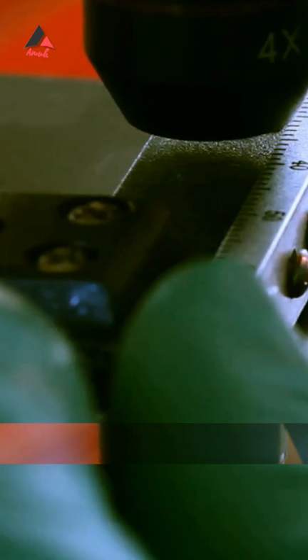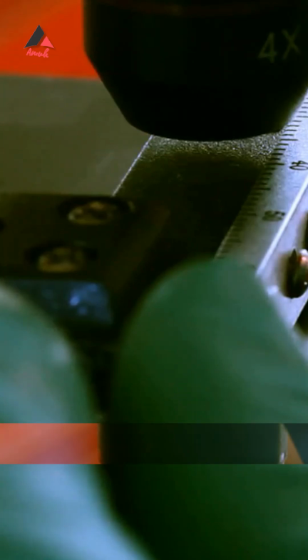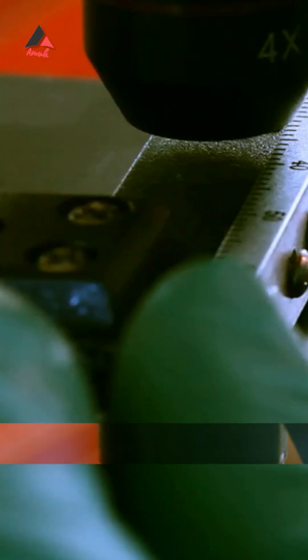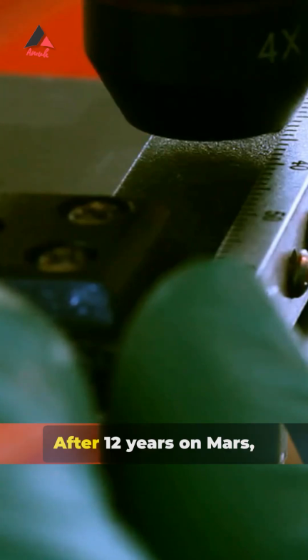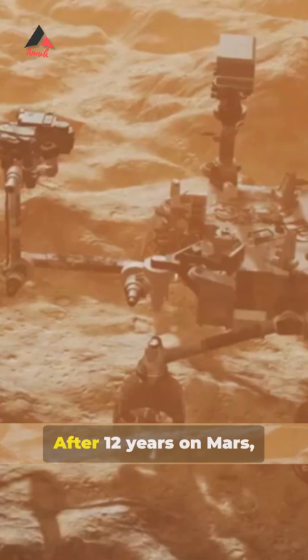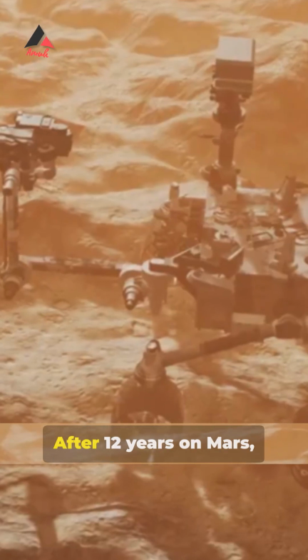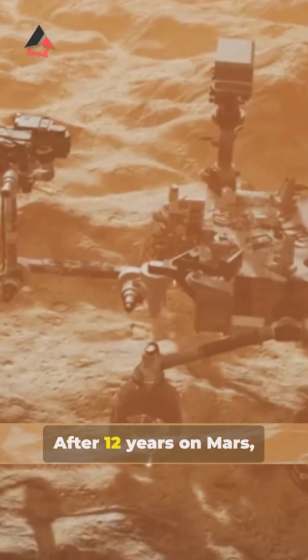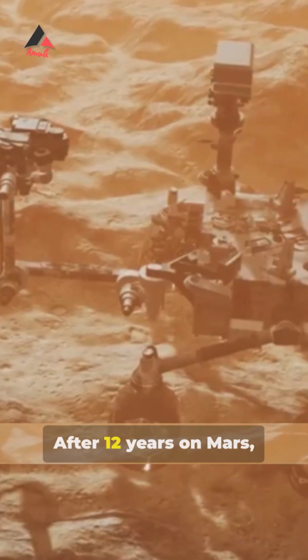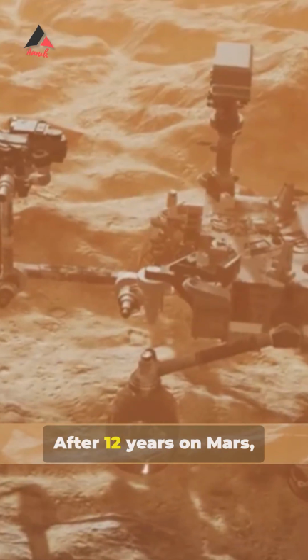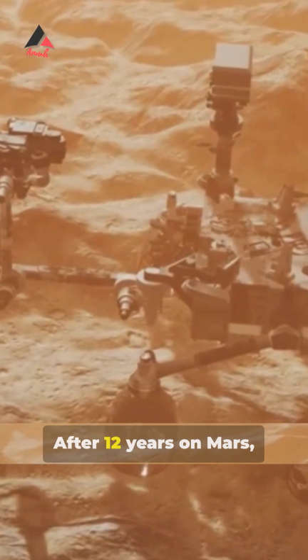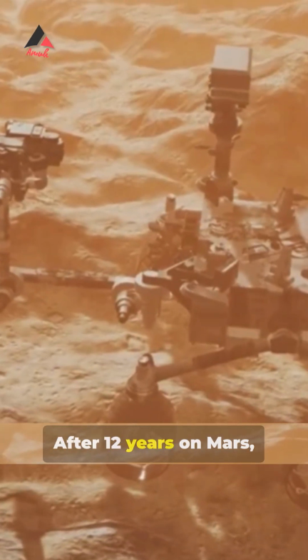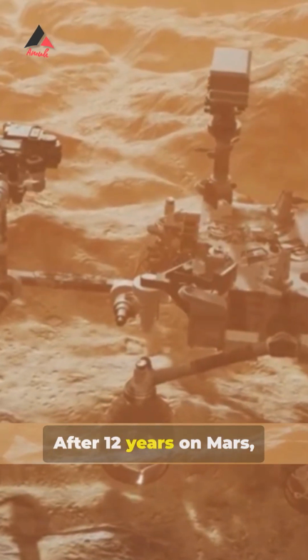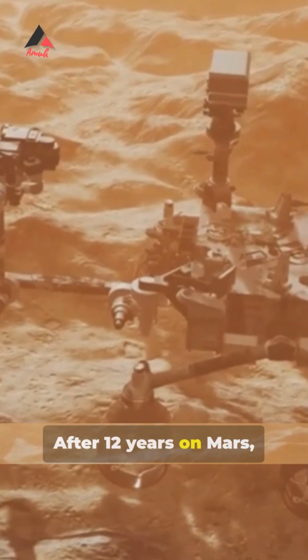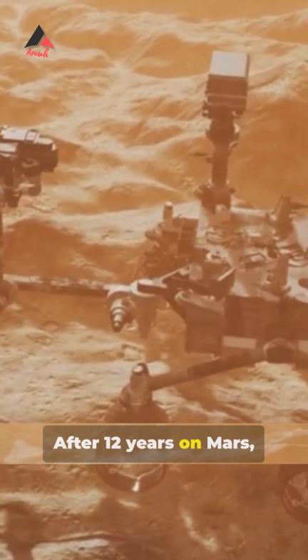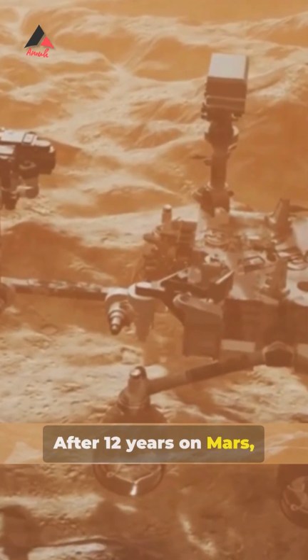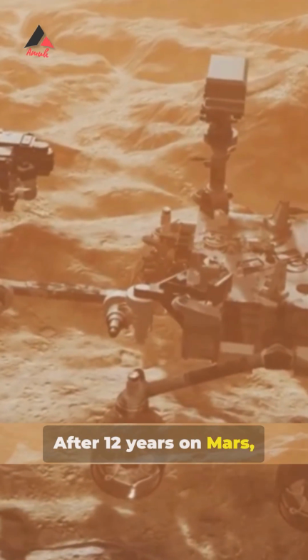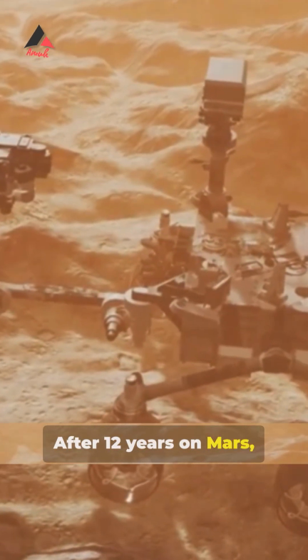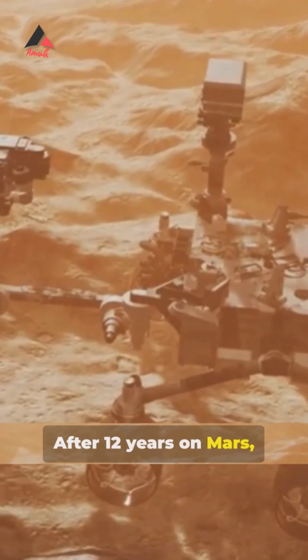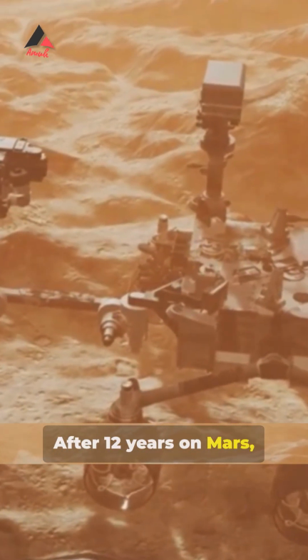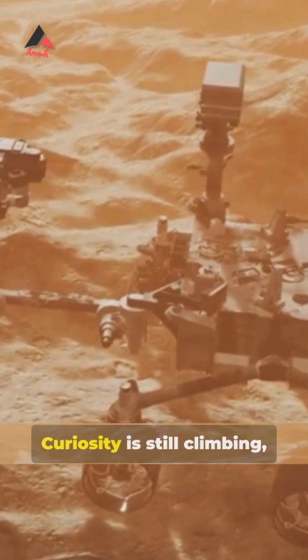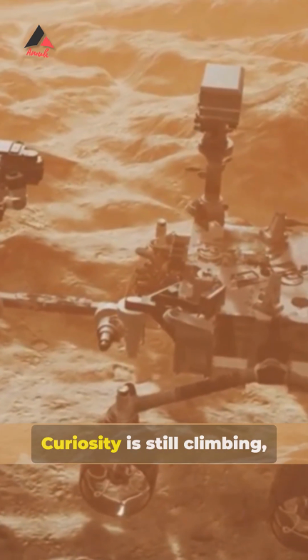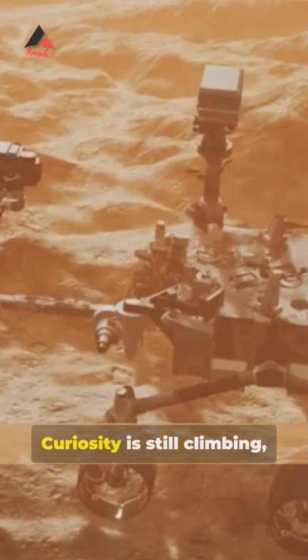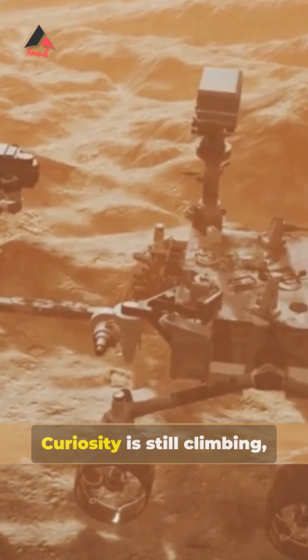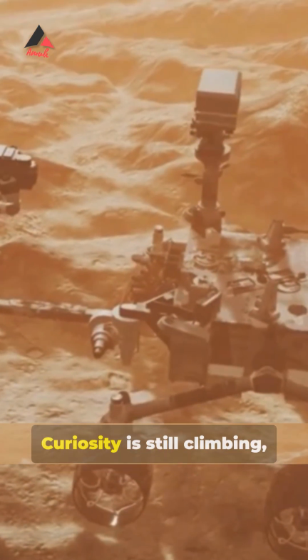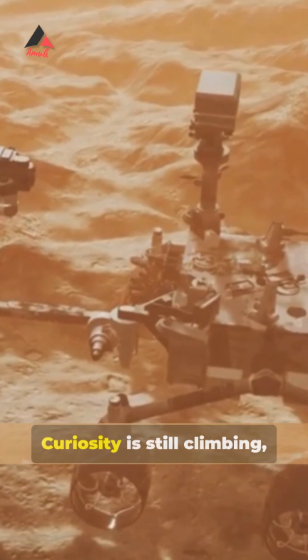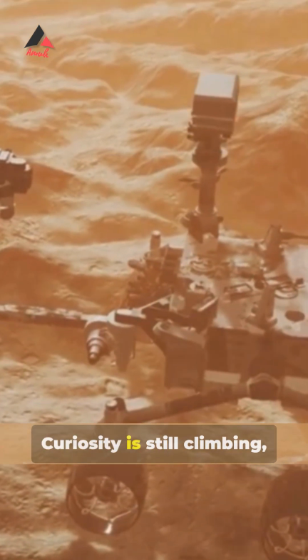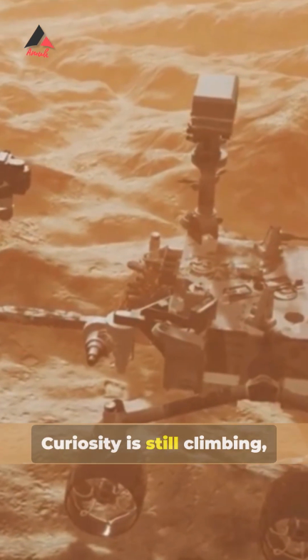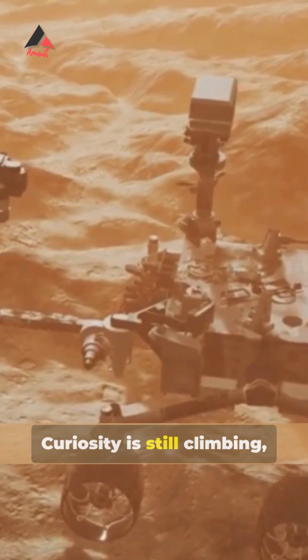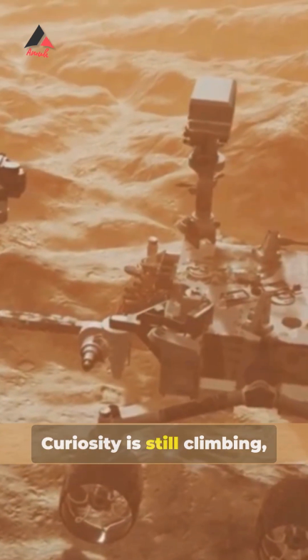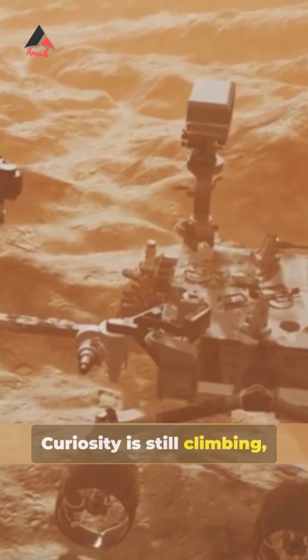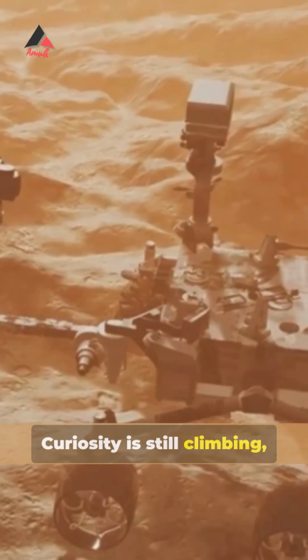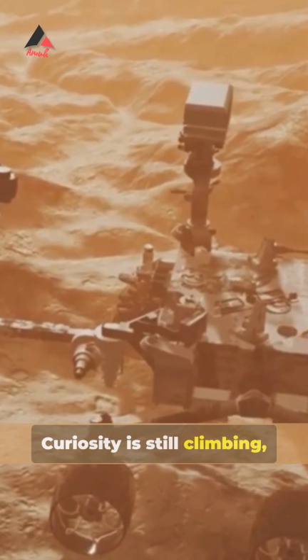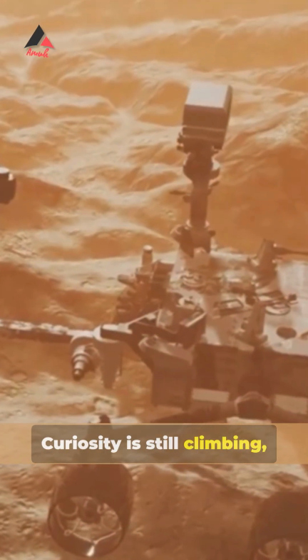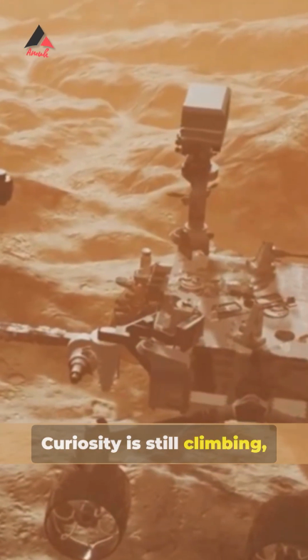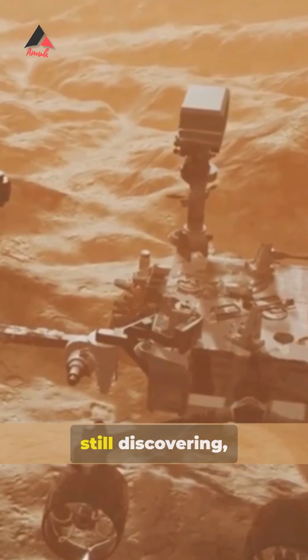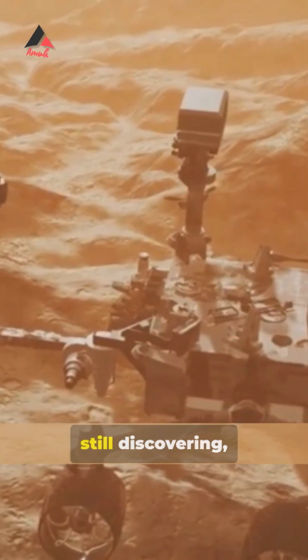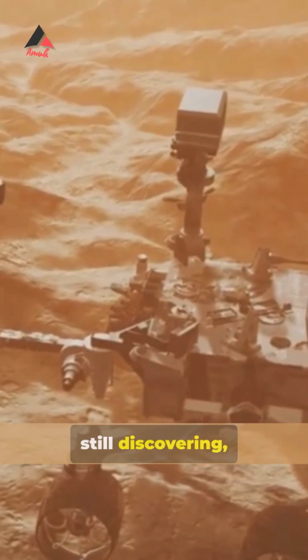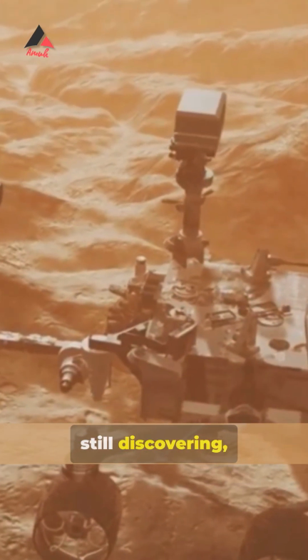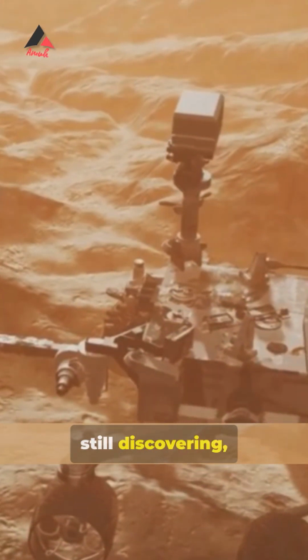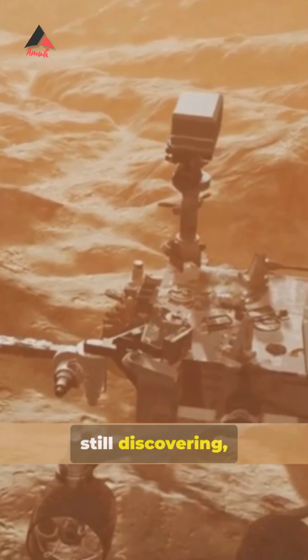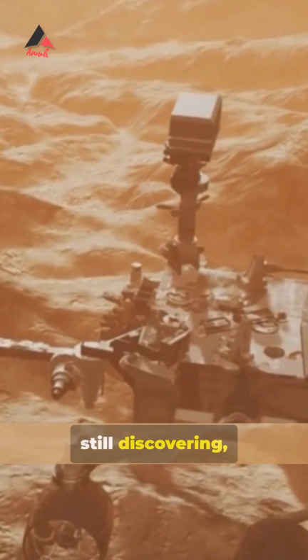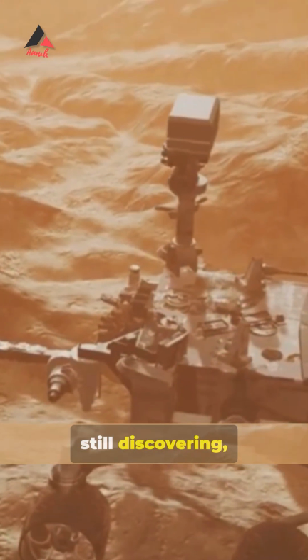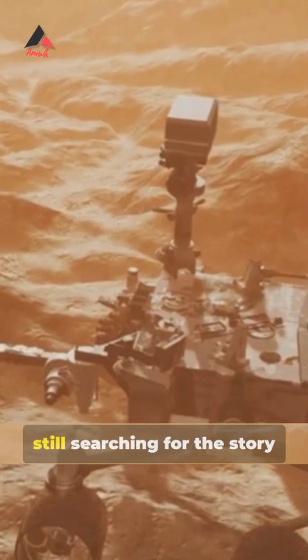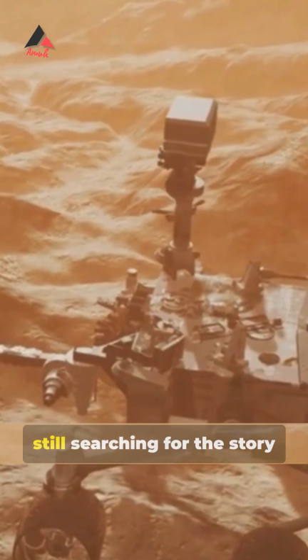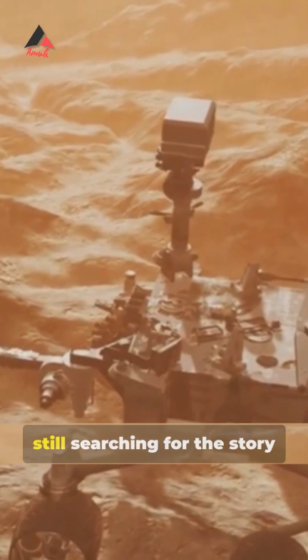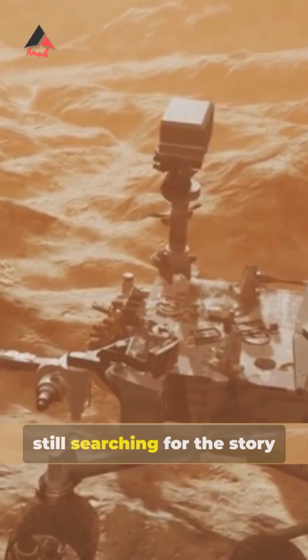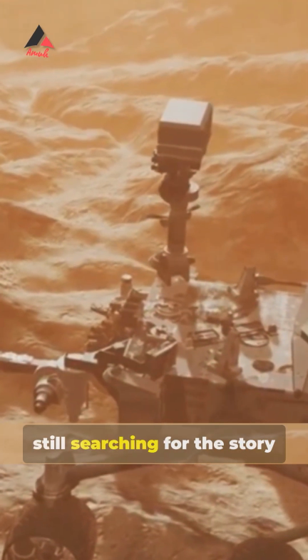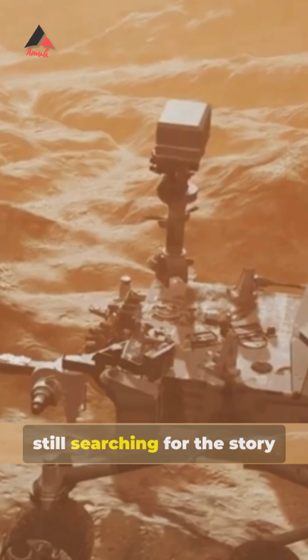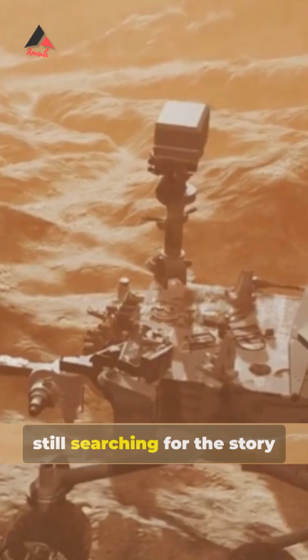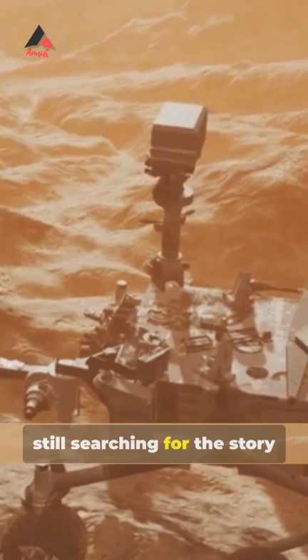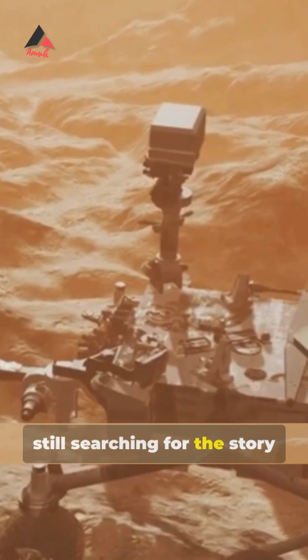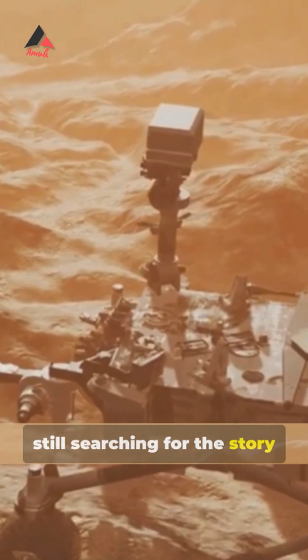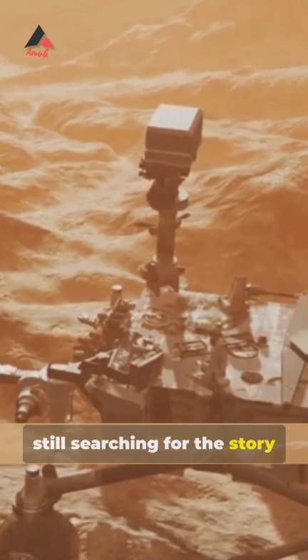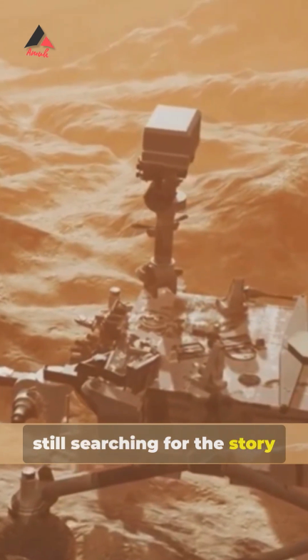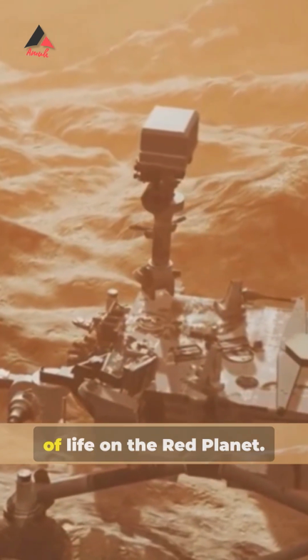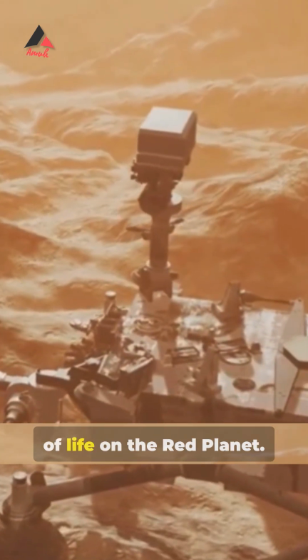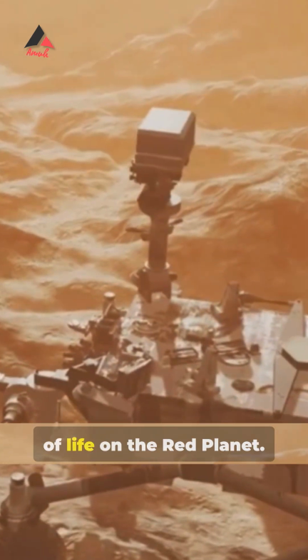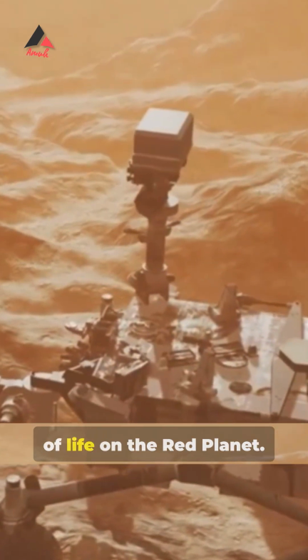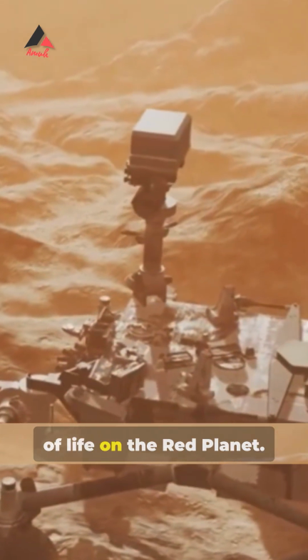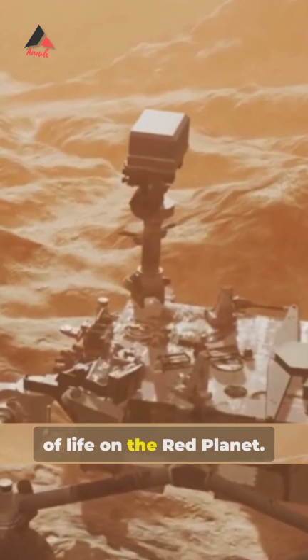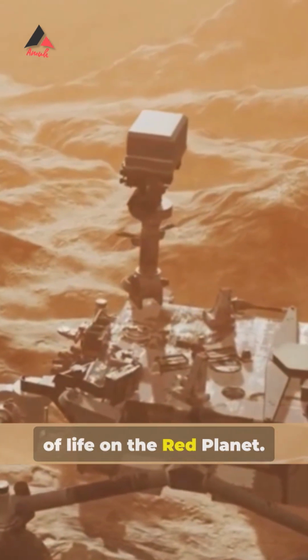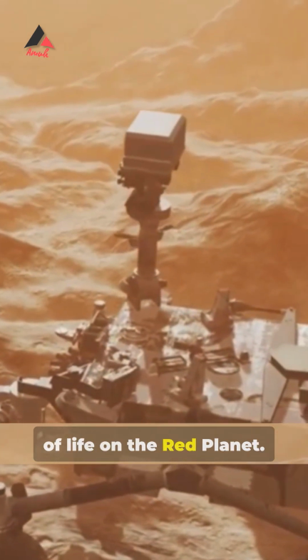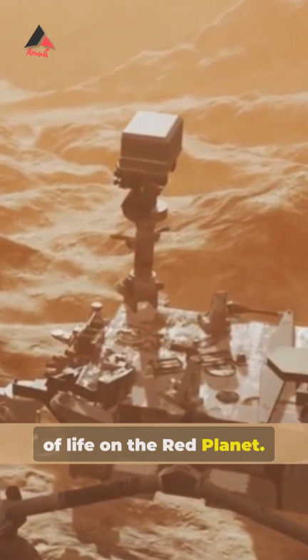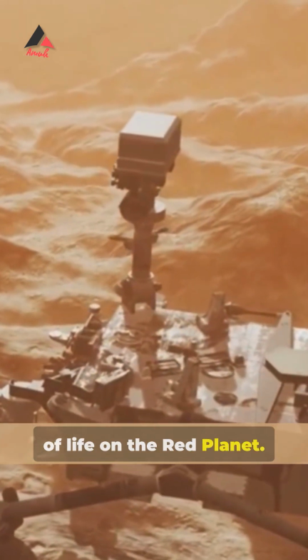After 12 years on Mars, Curiosity is still climbing, still discovering, still searching for the story of life on the red planet.